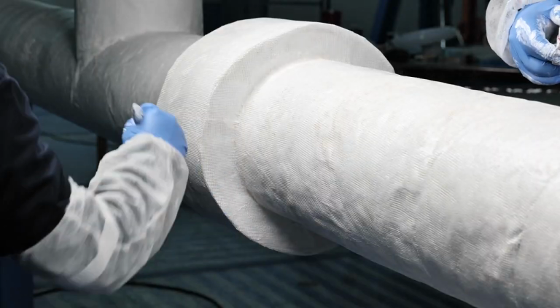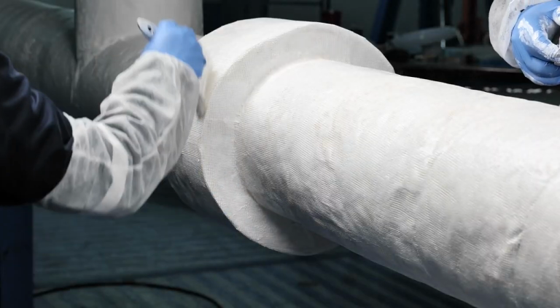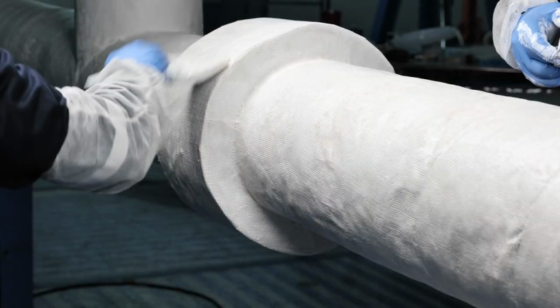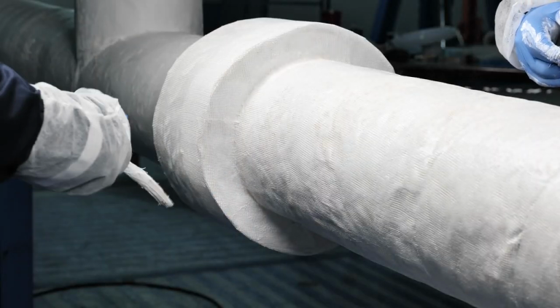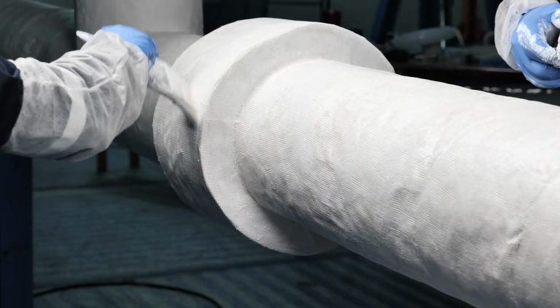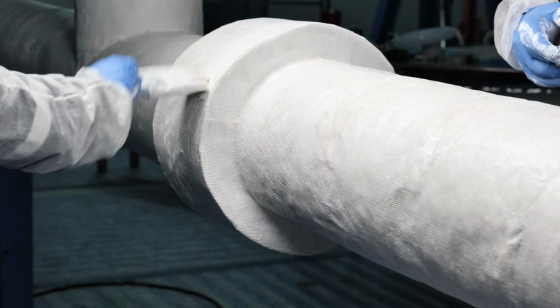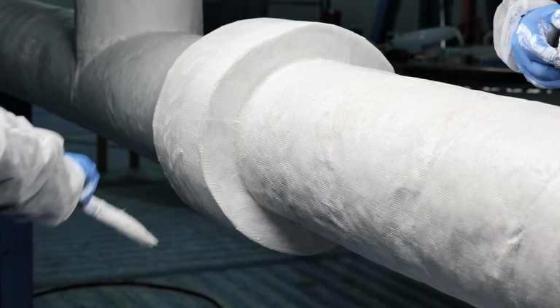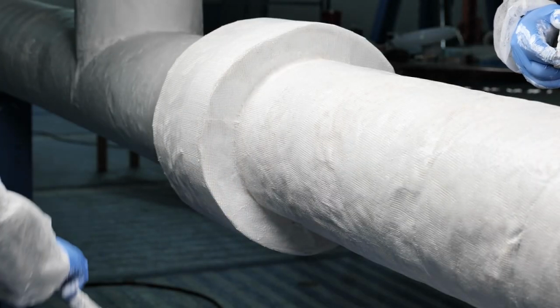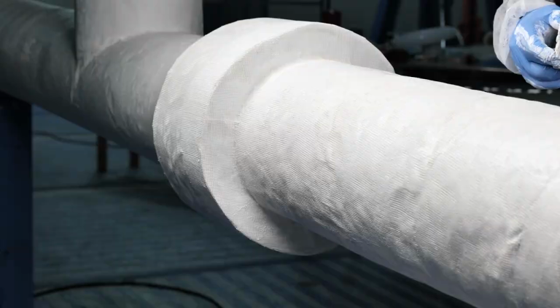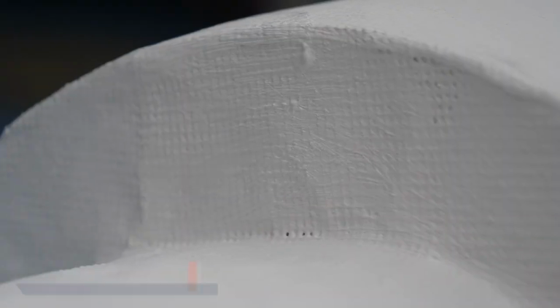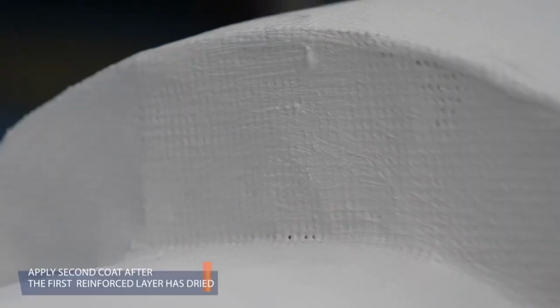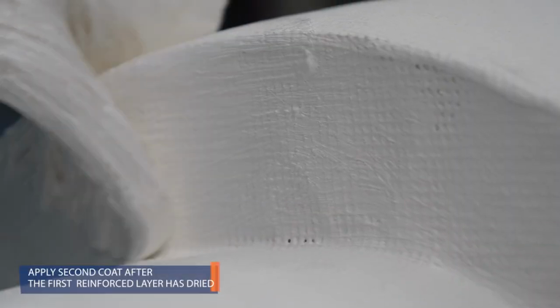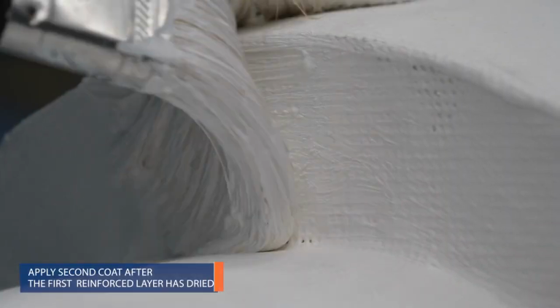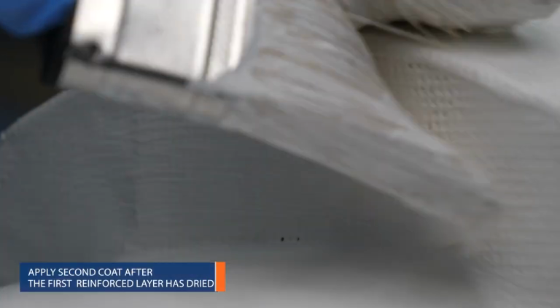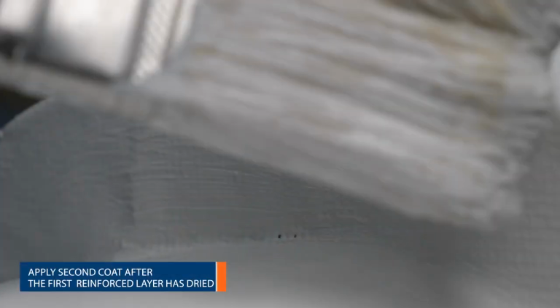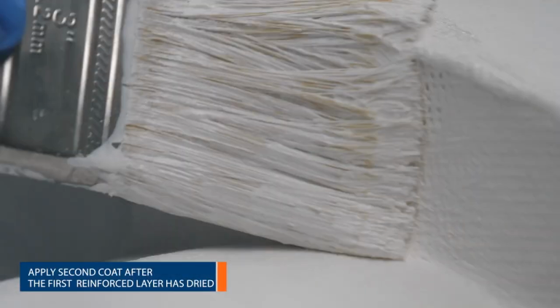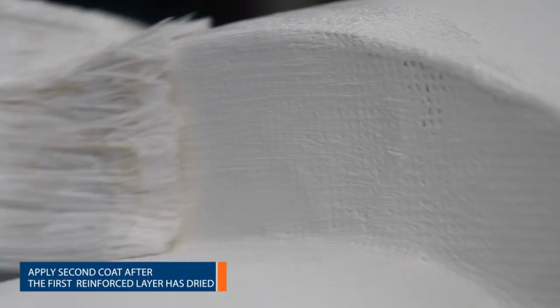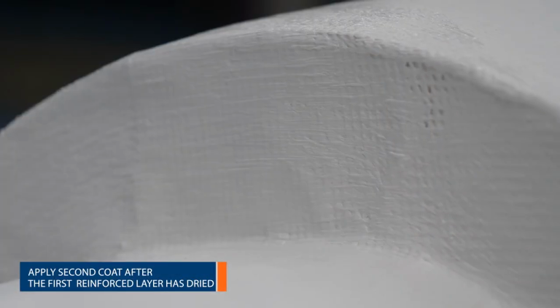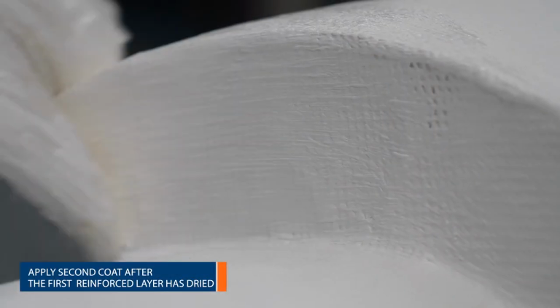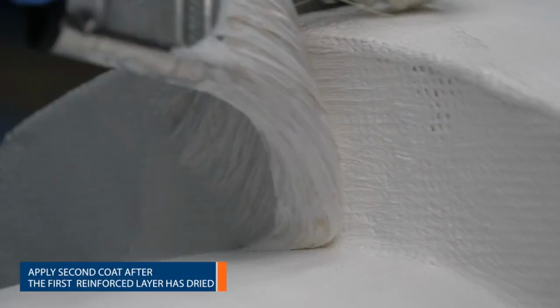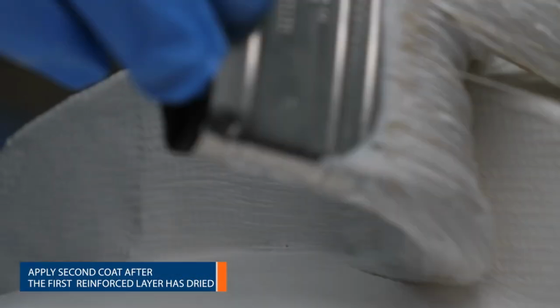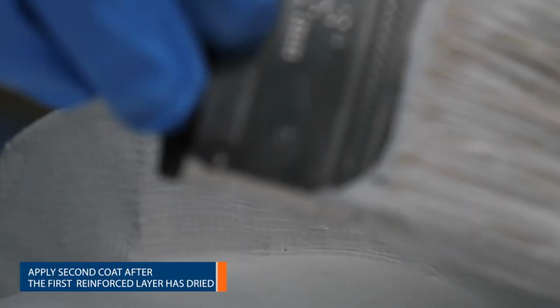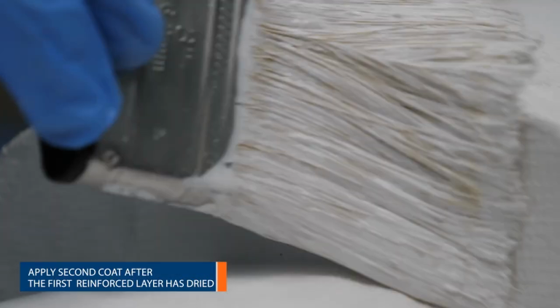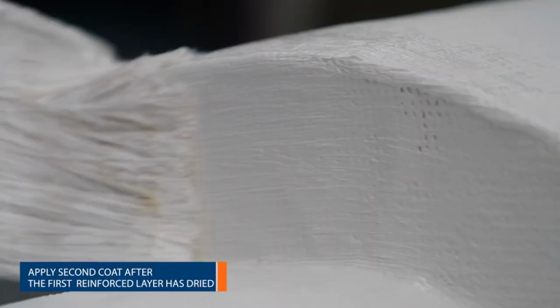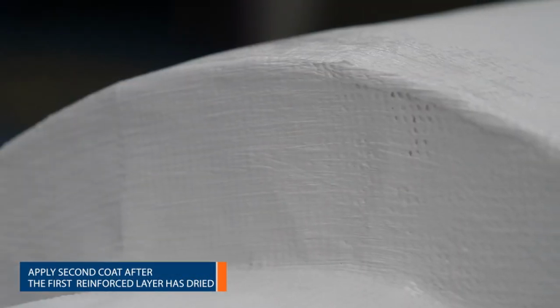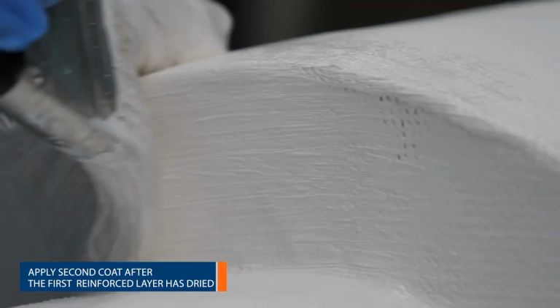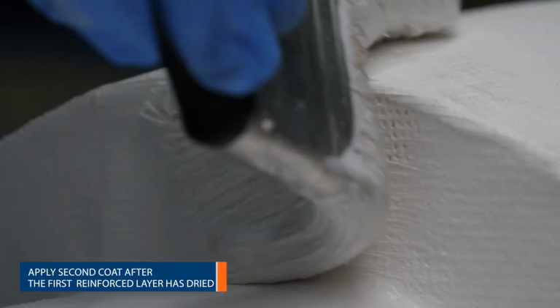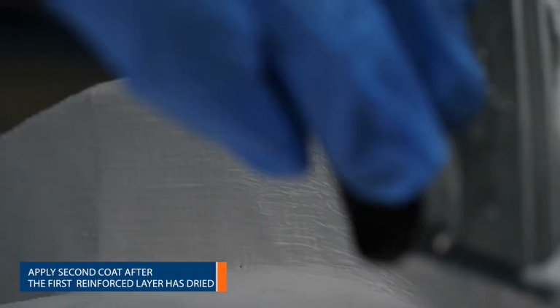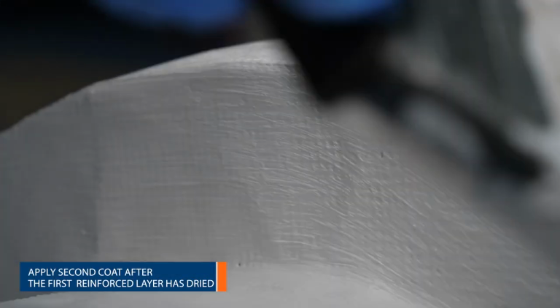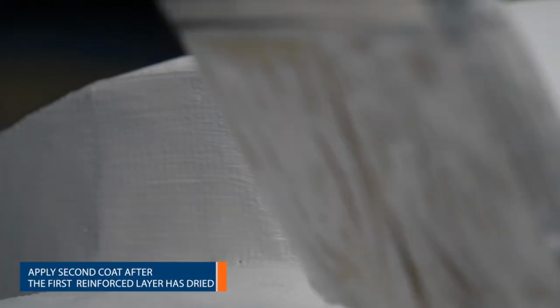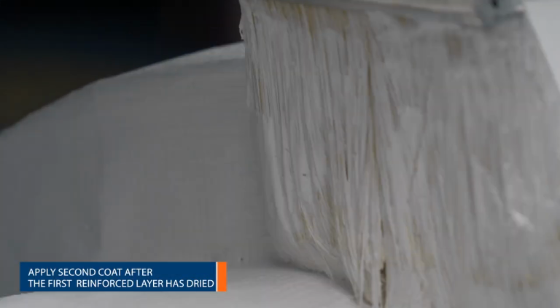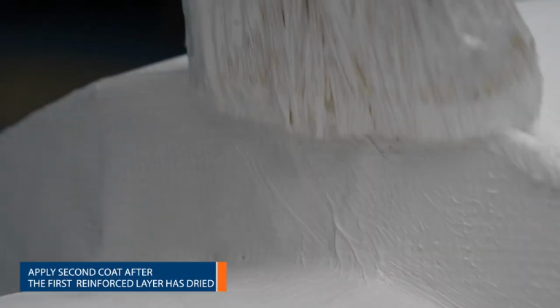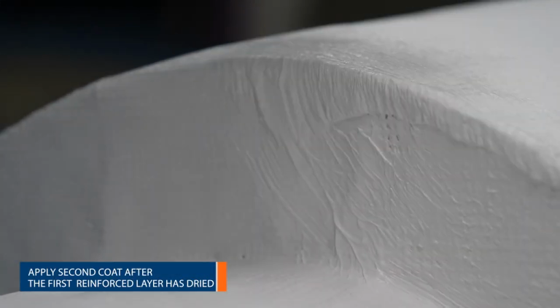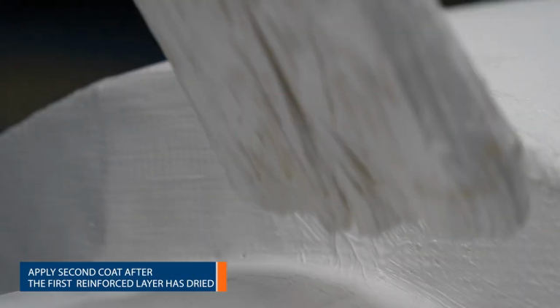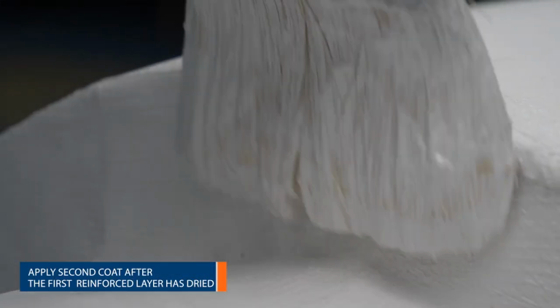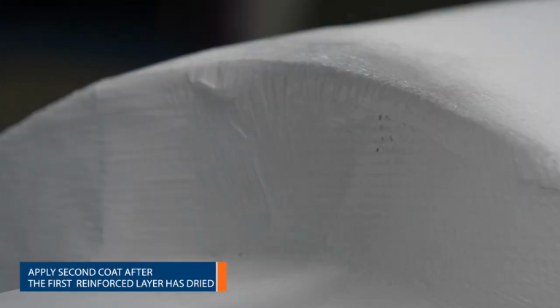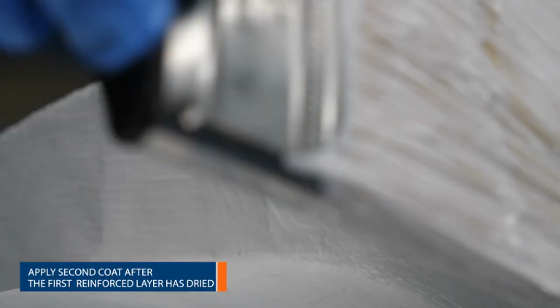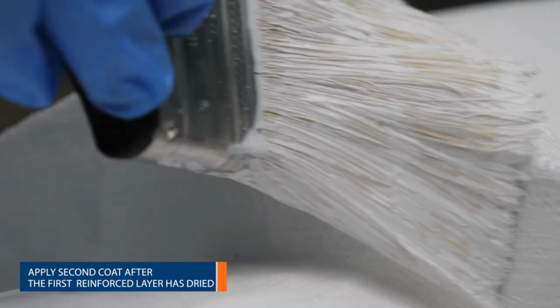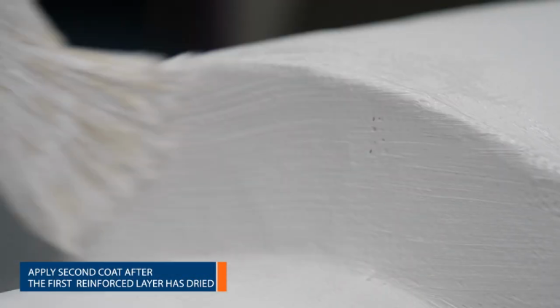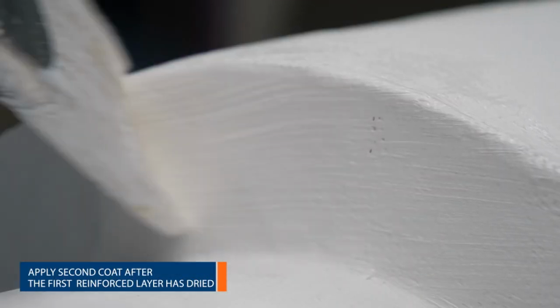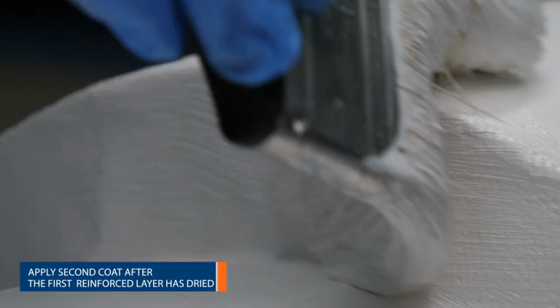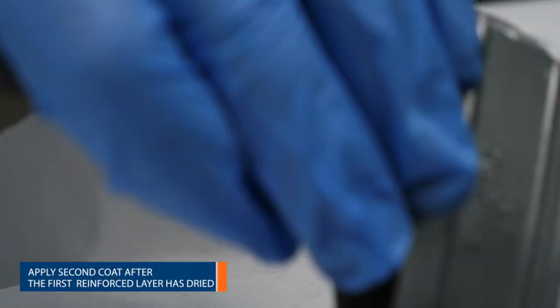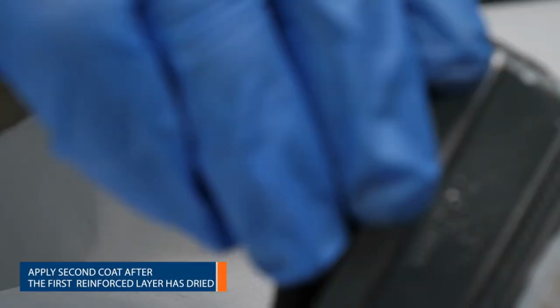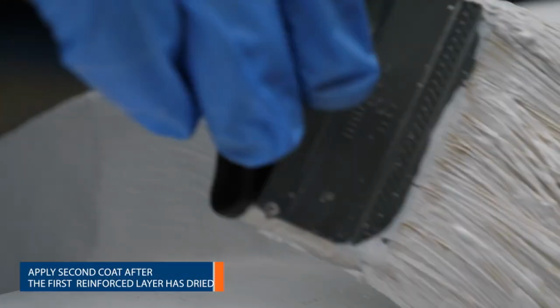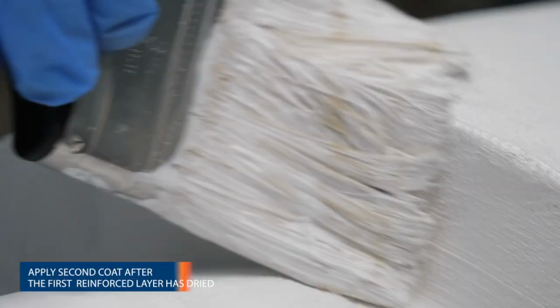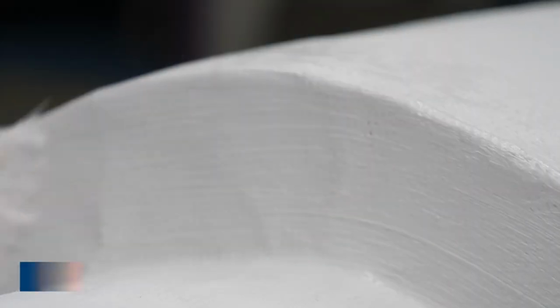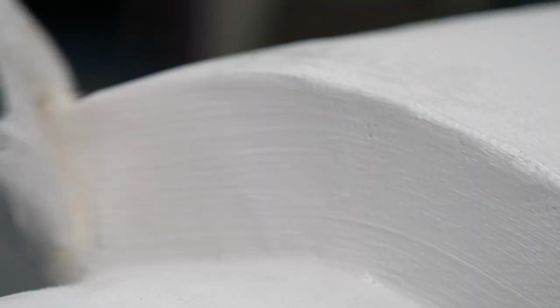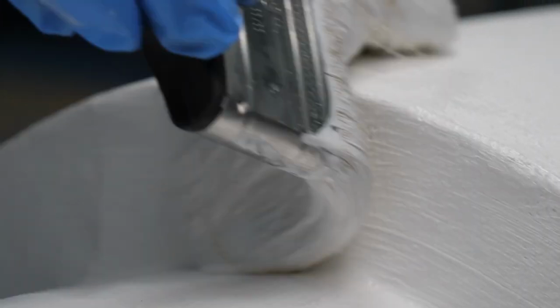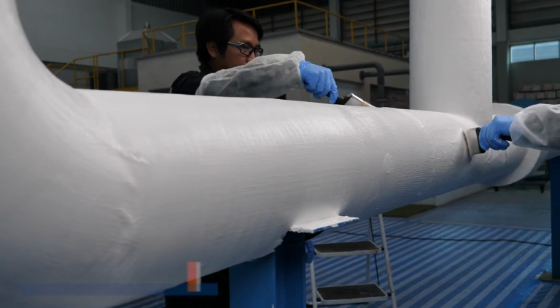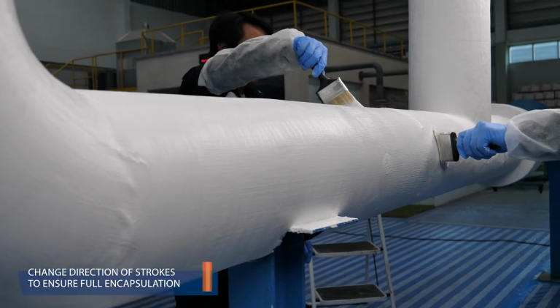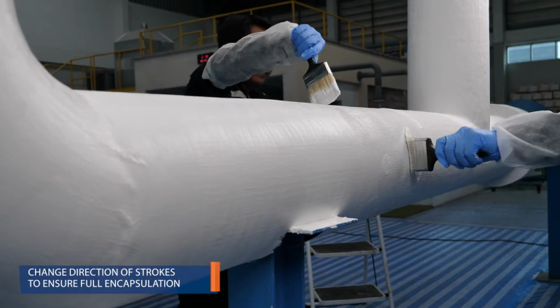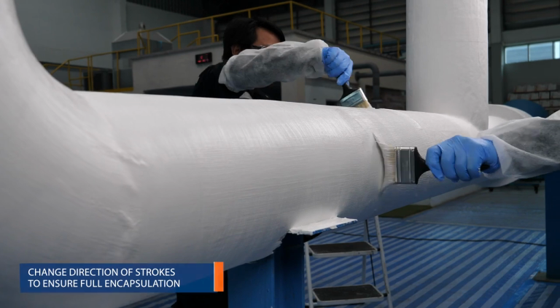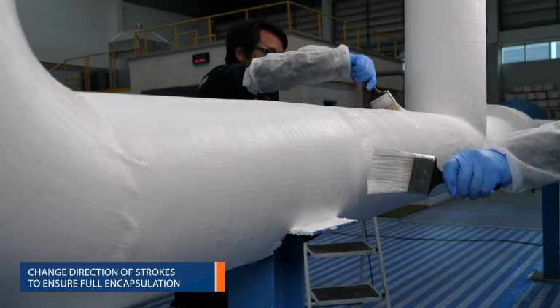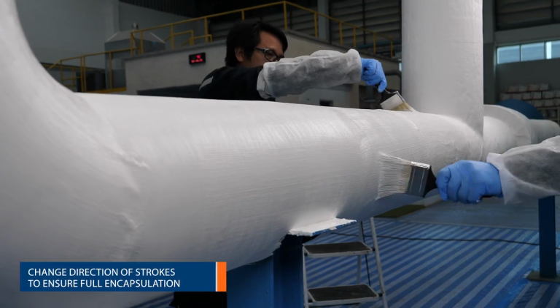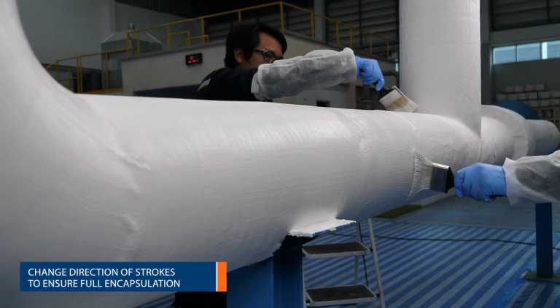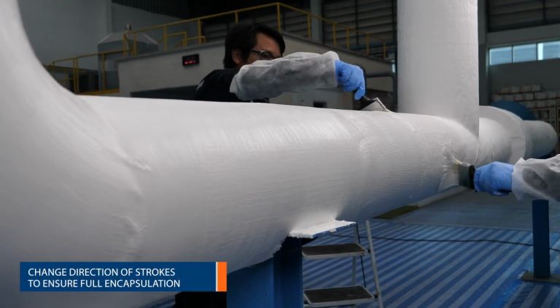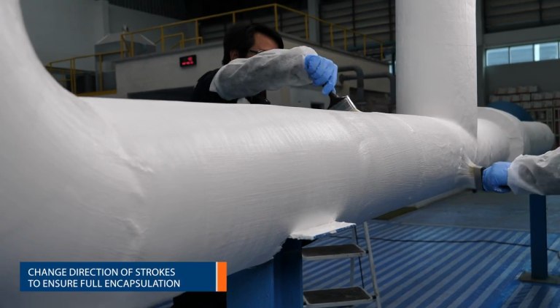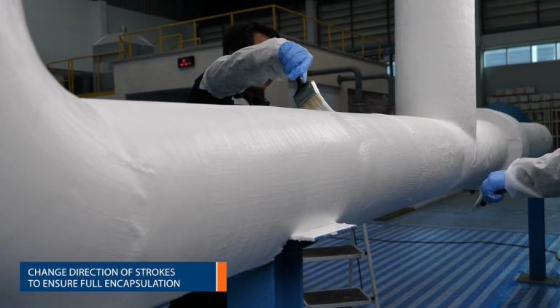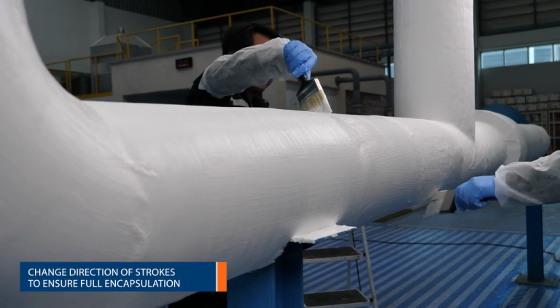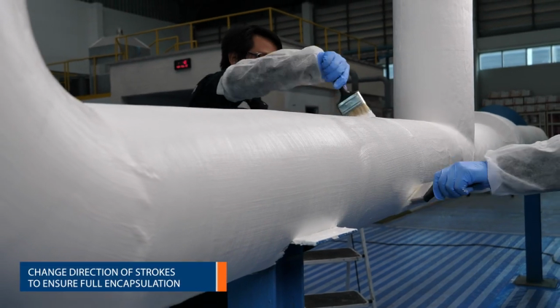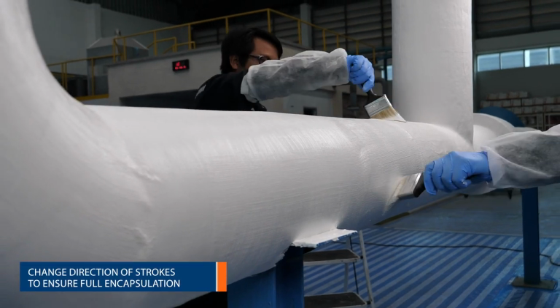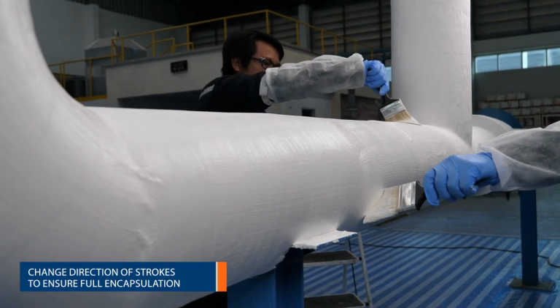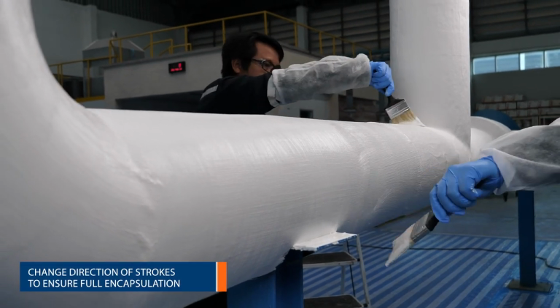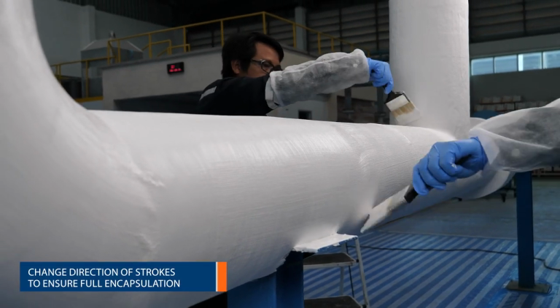Some pinholes may appear as the system dries. This is normal and they are quickly remedied during the application of a second coat.